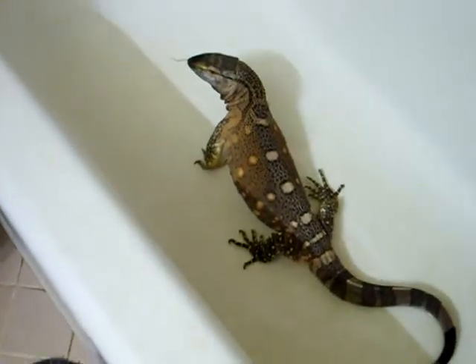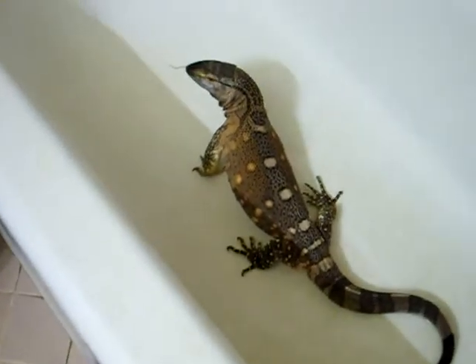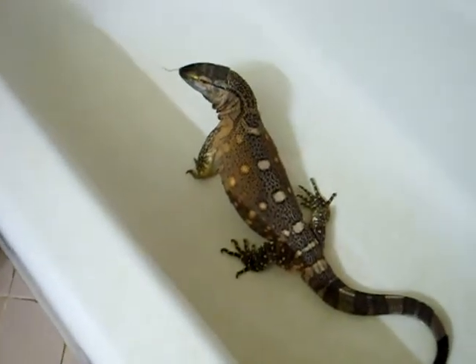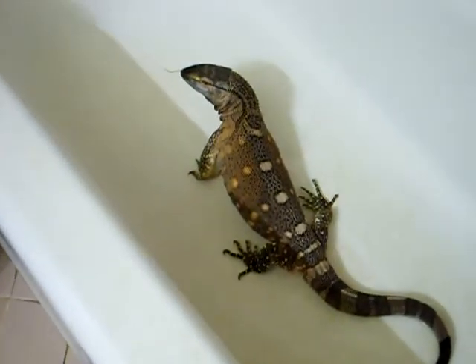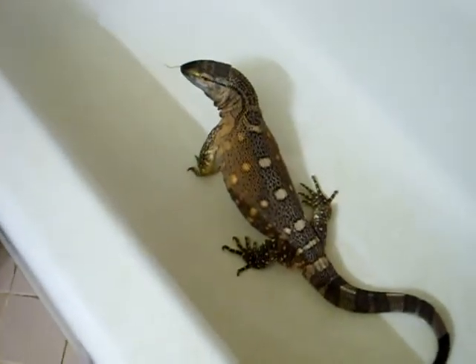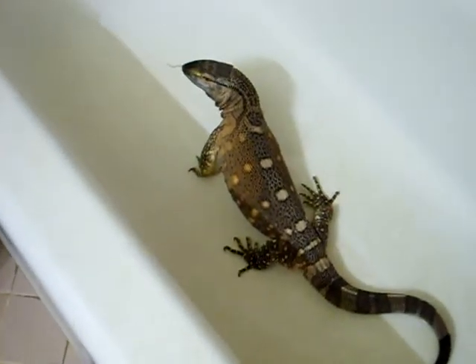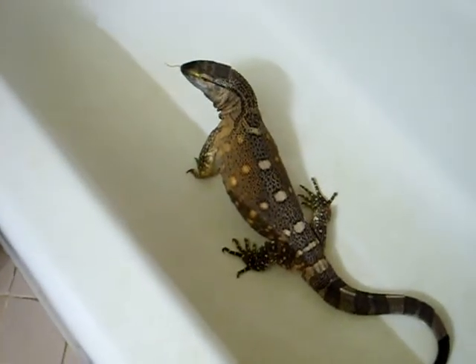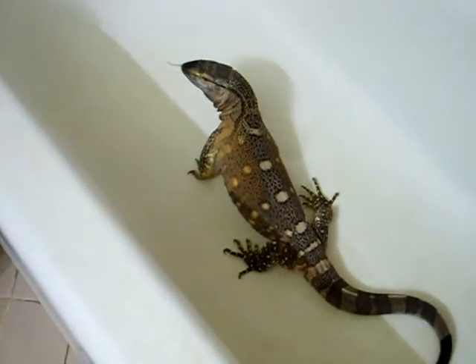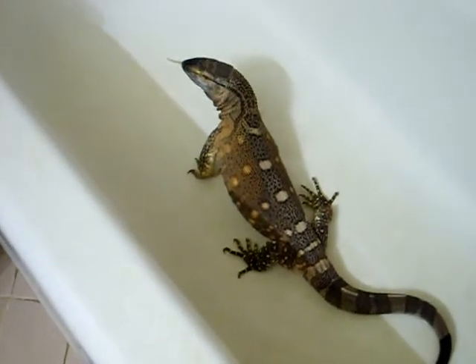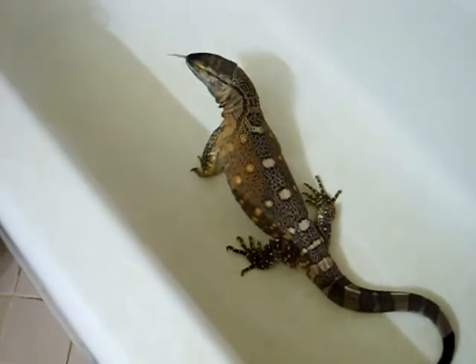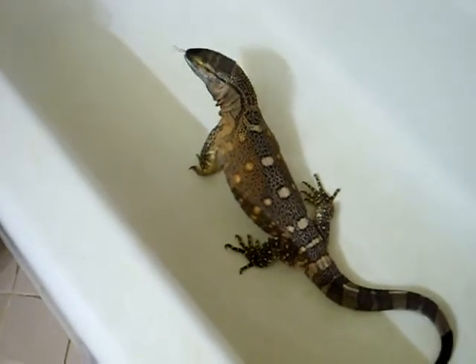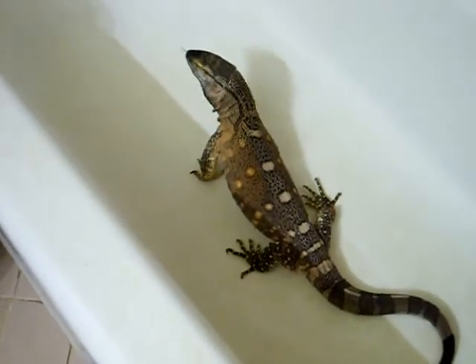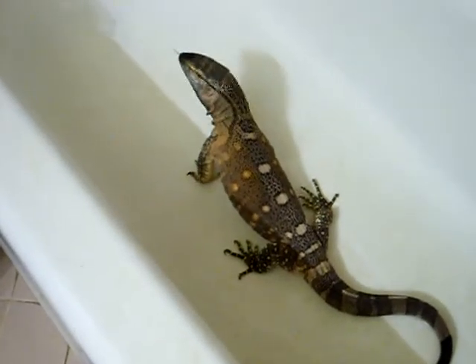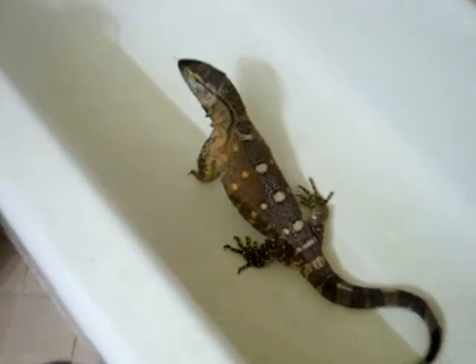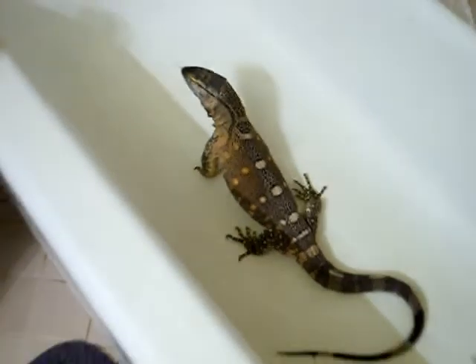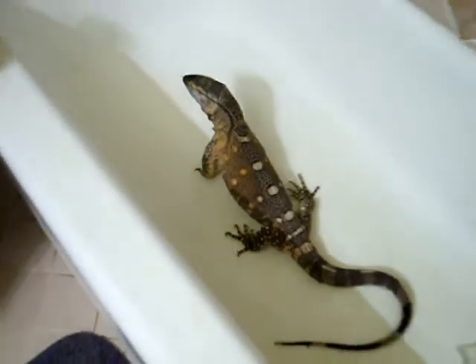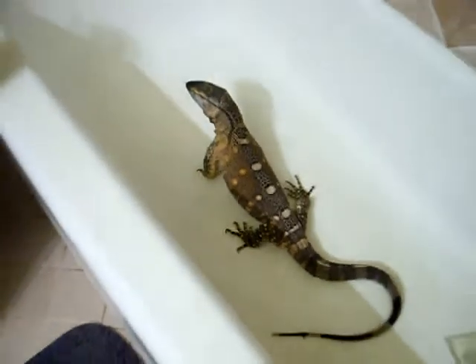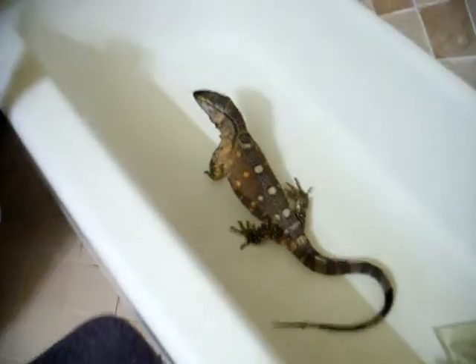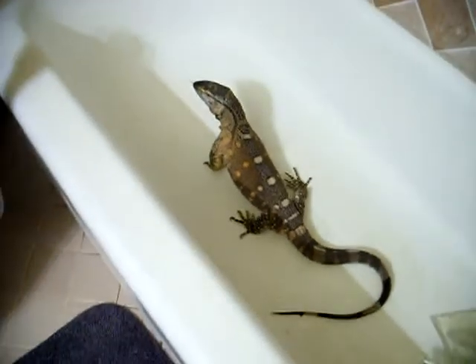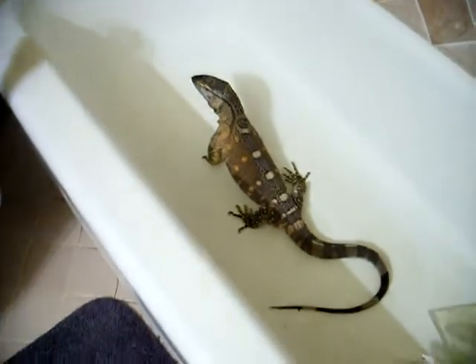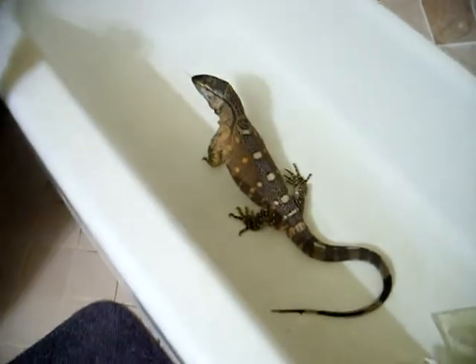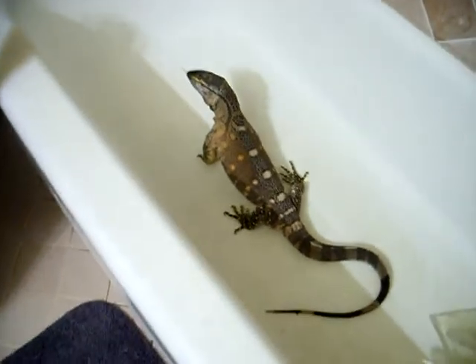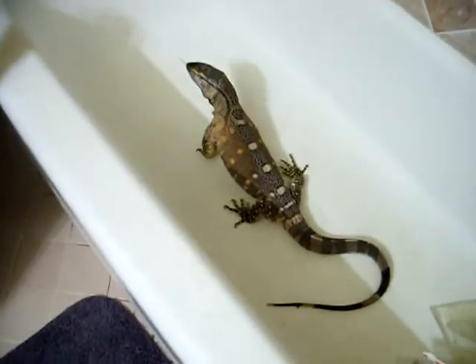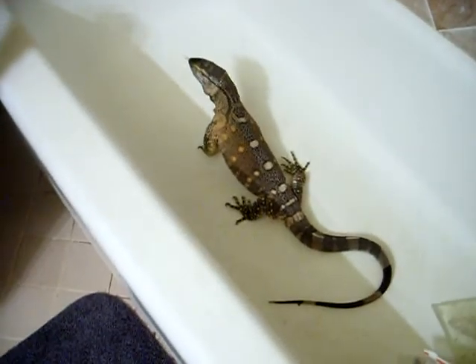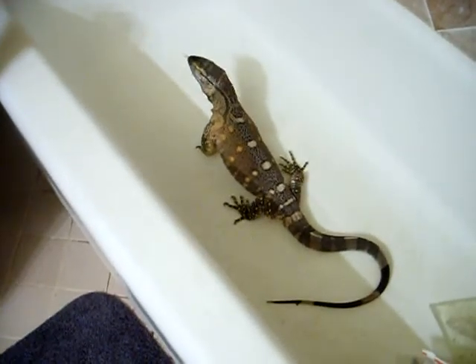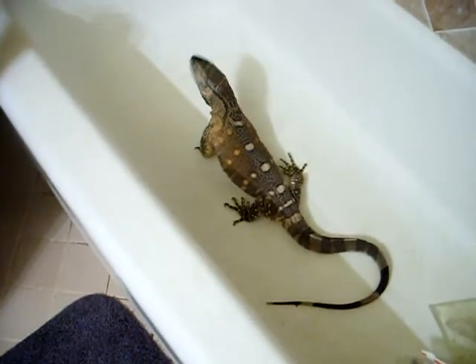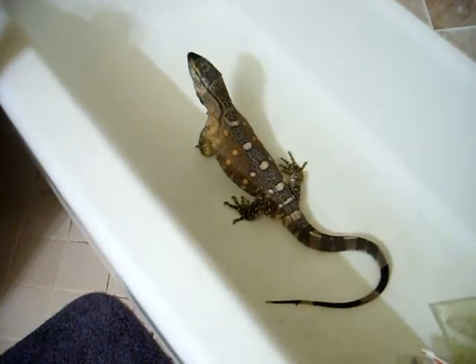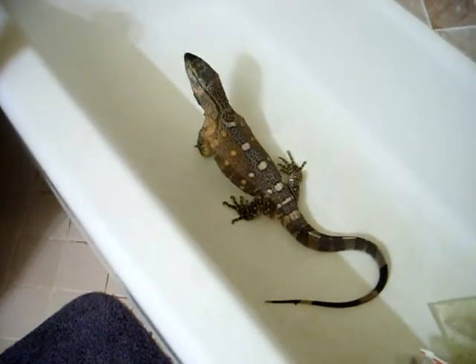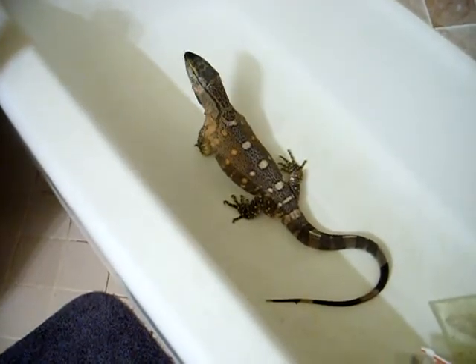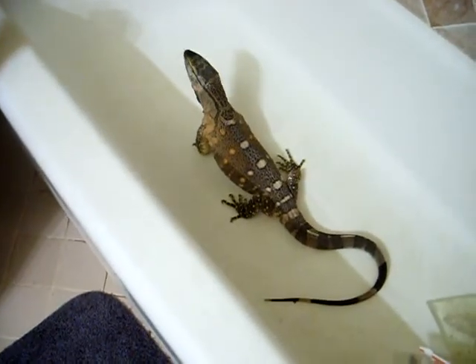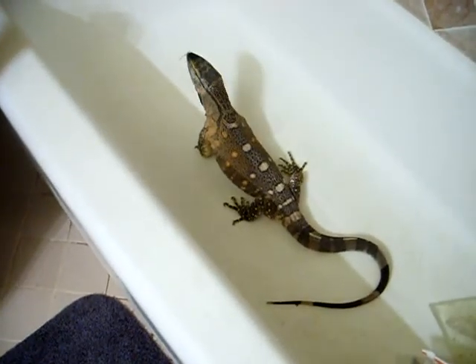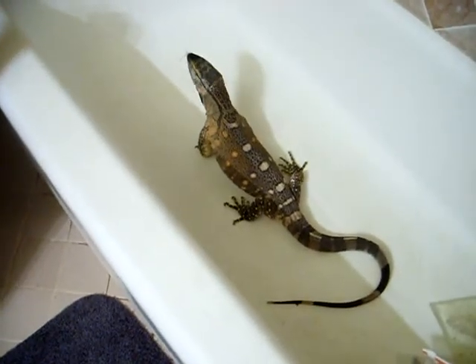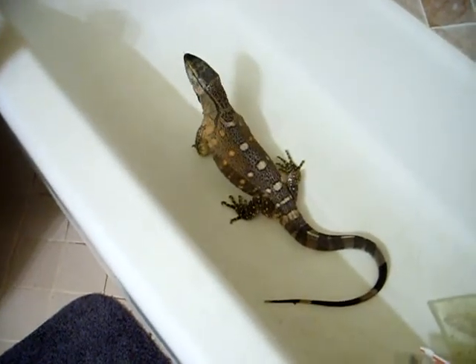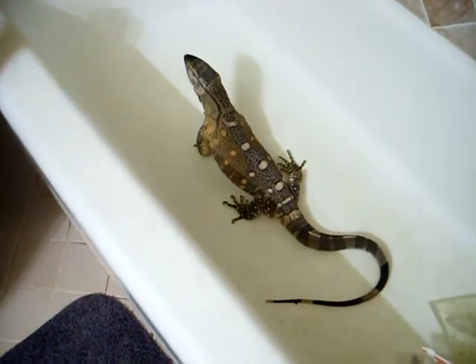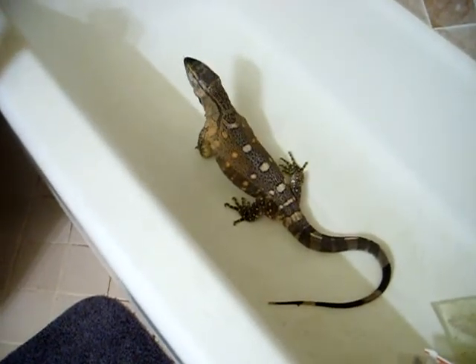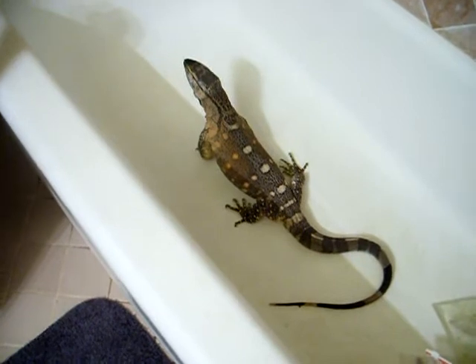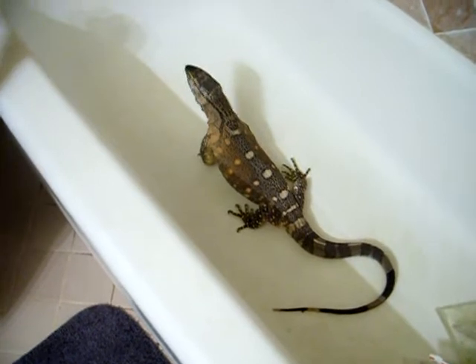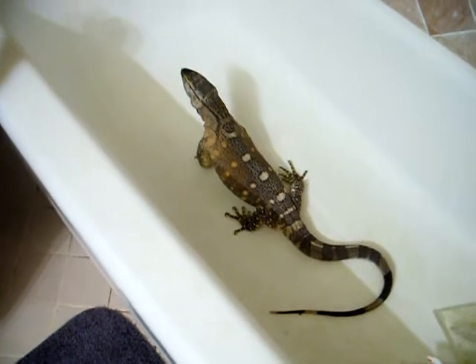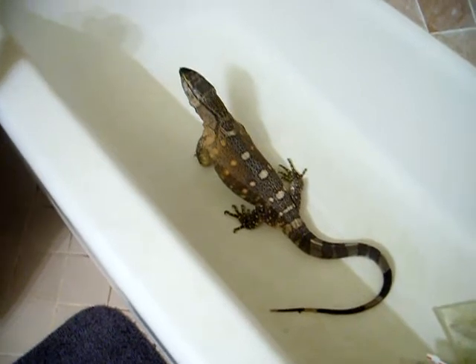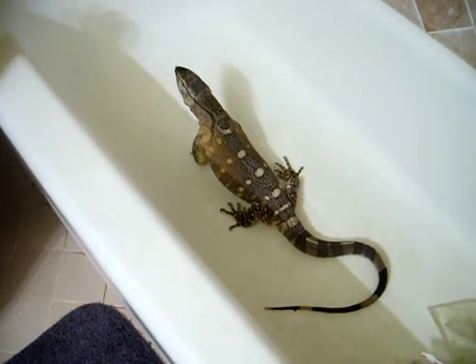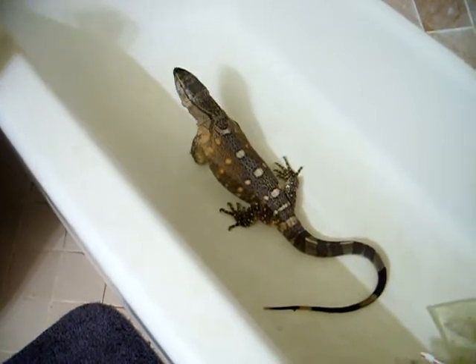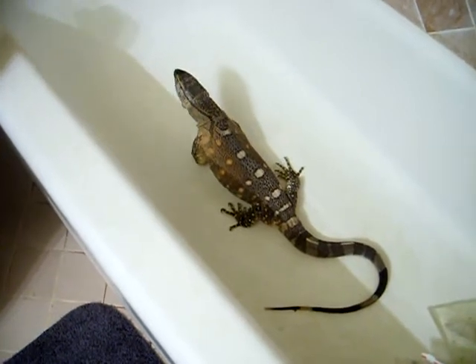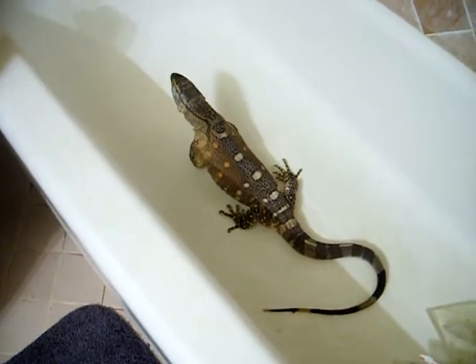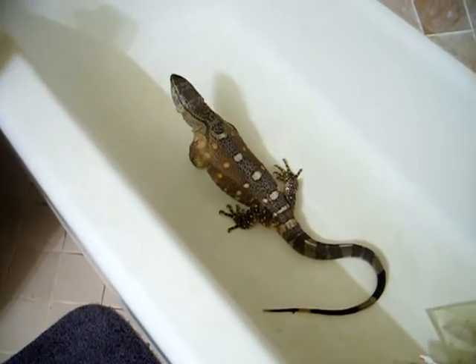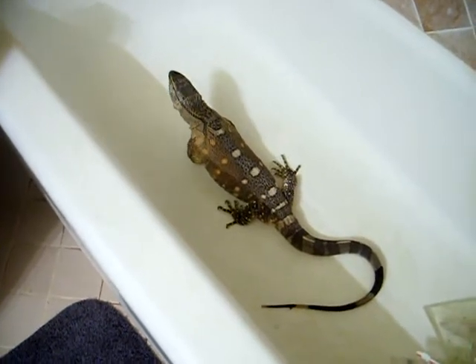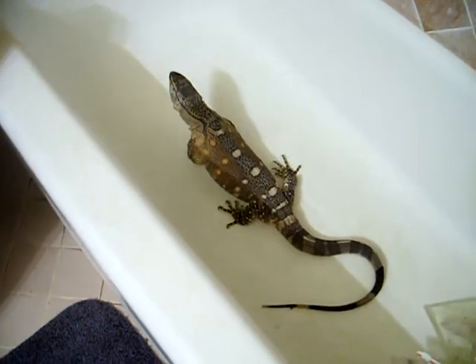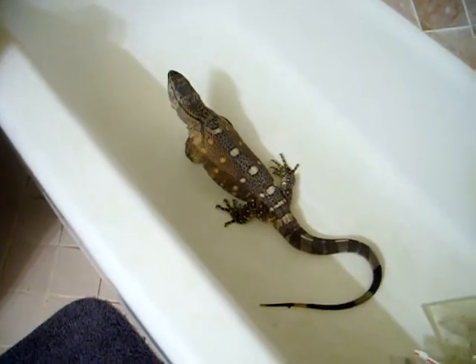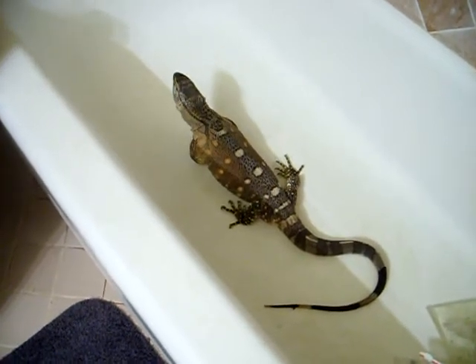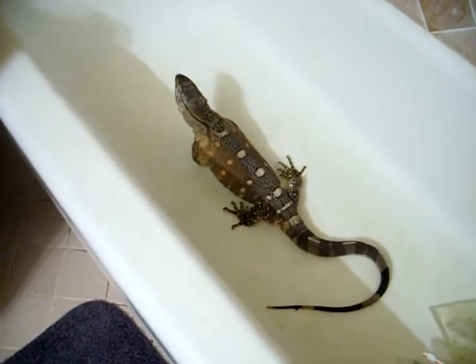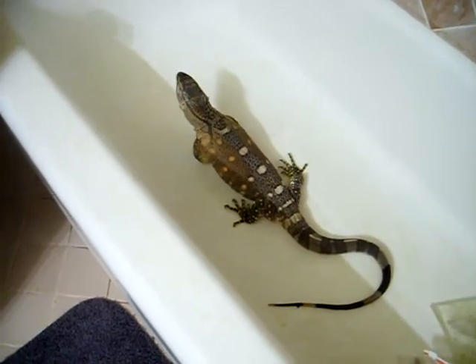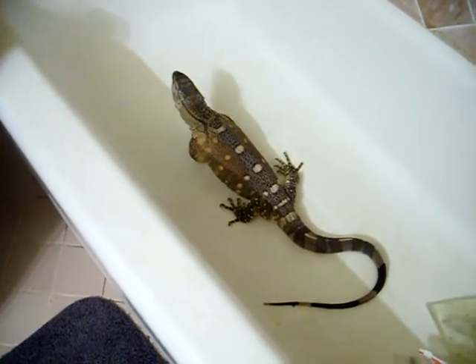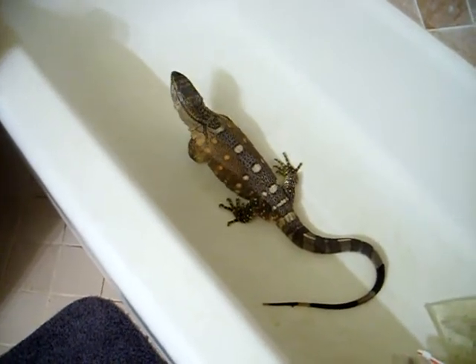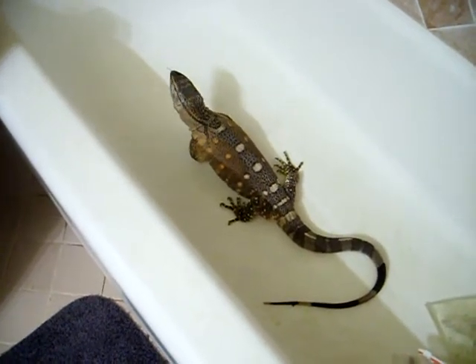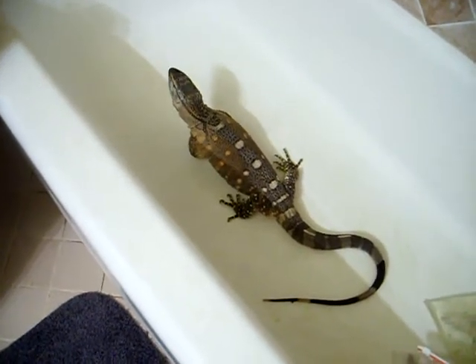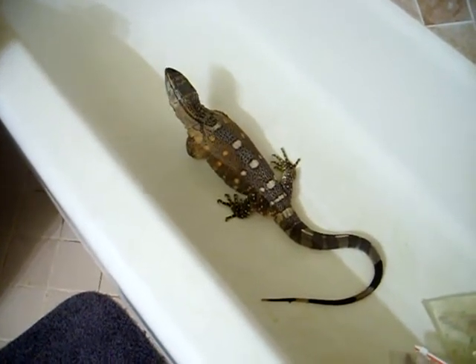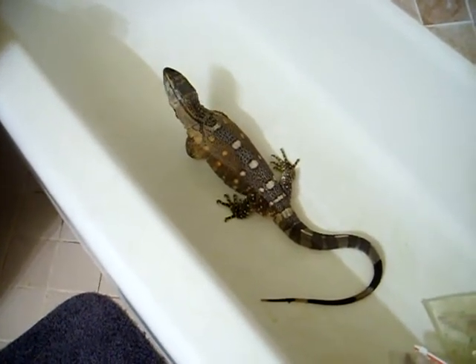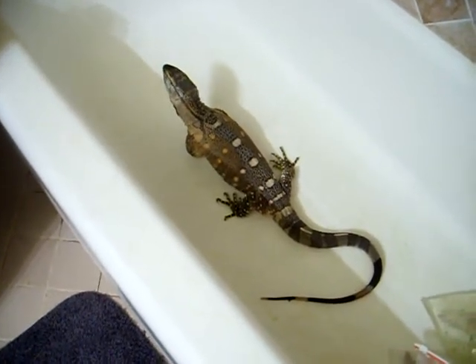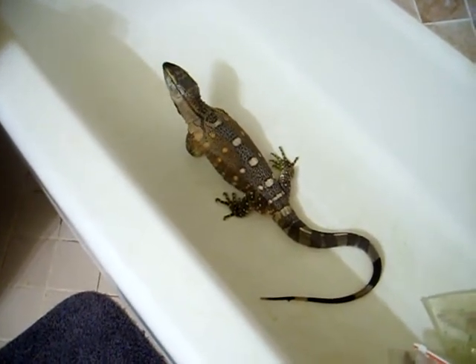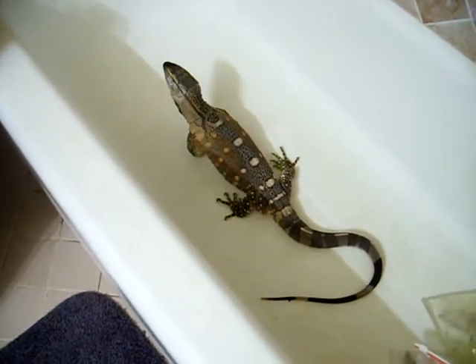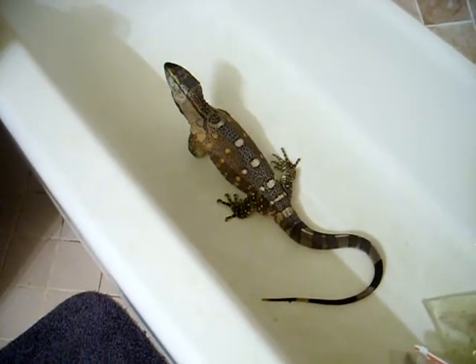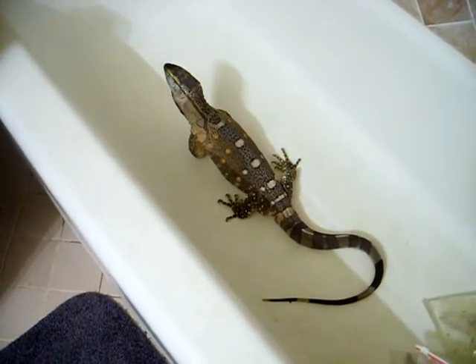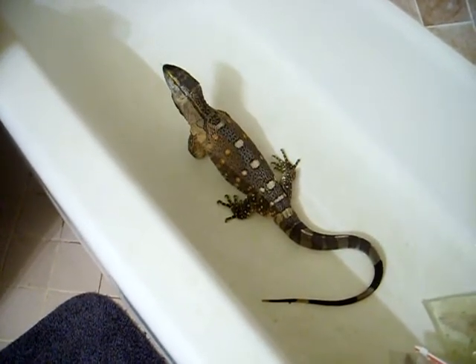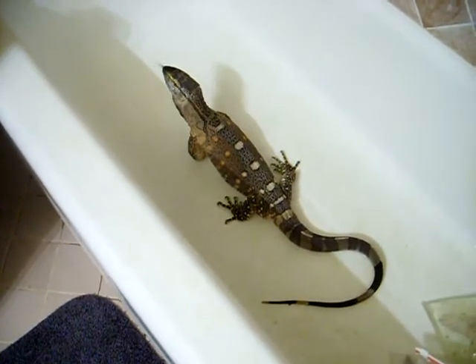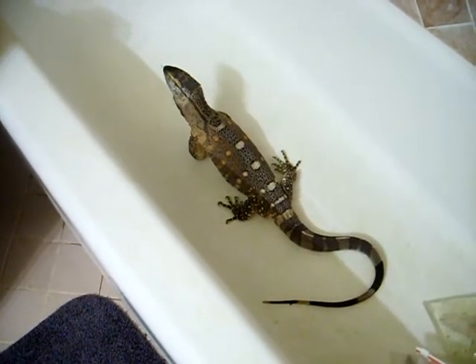He's an awesome boy. He already ate three chicks and three rats.